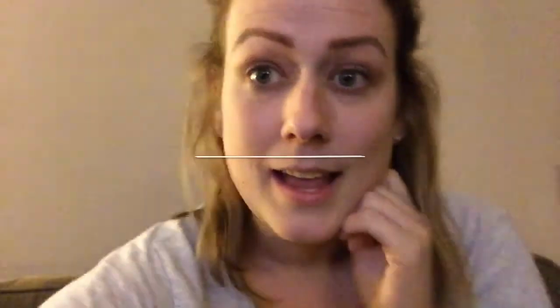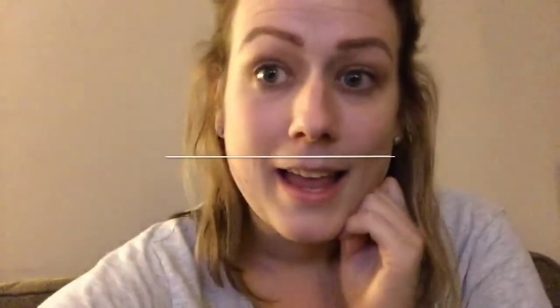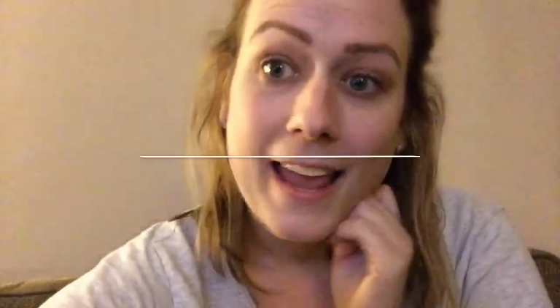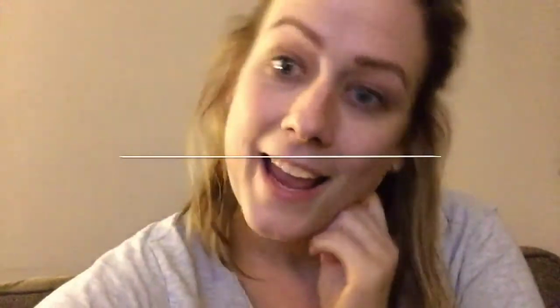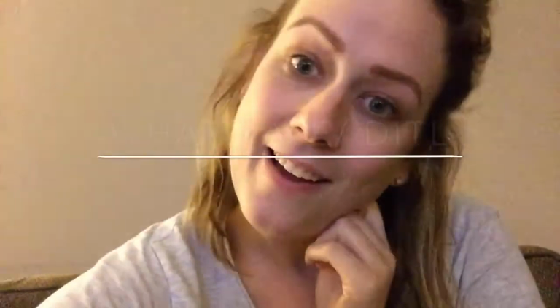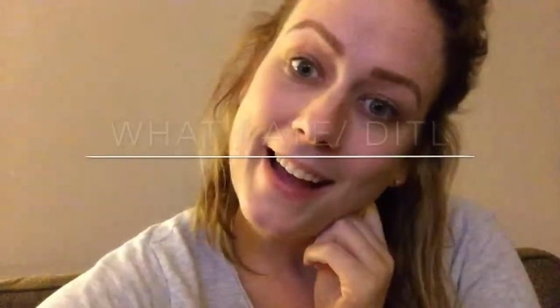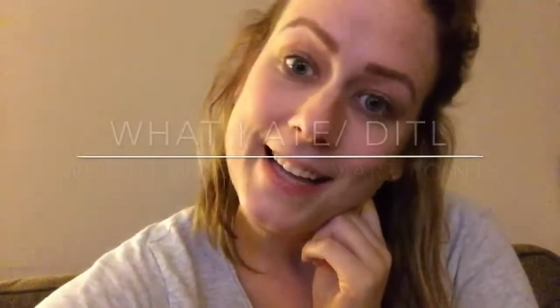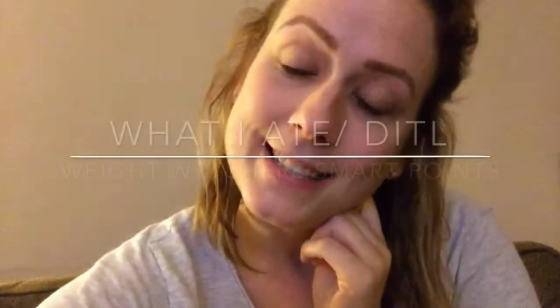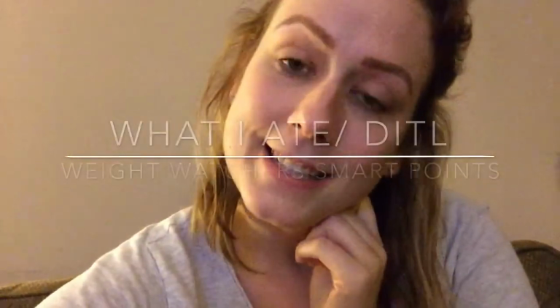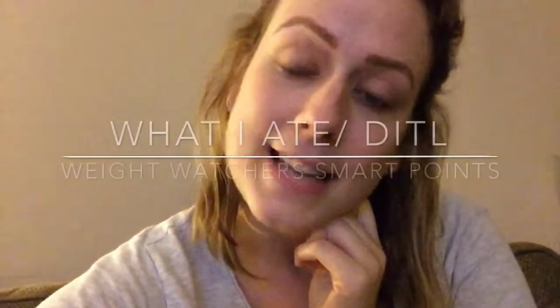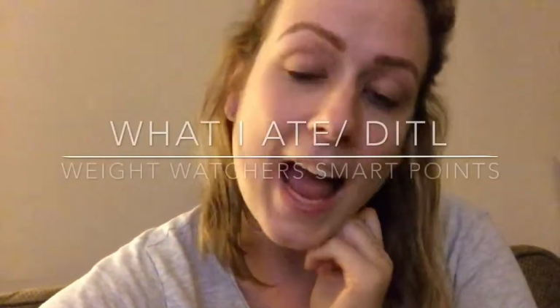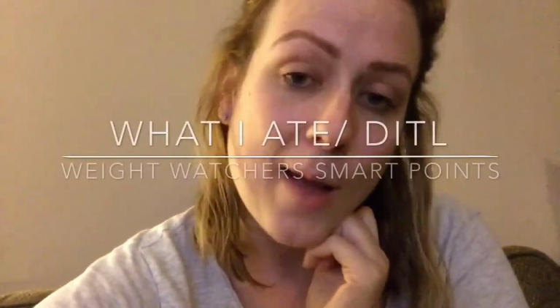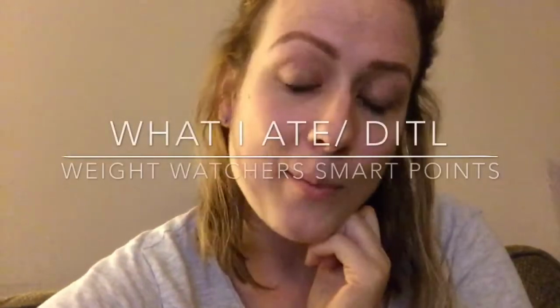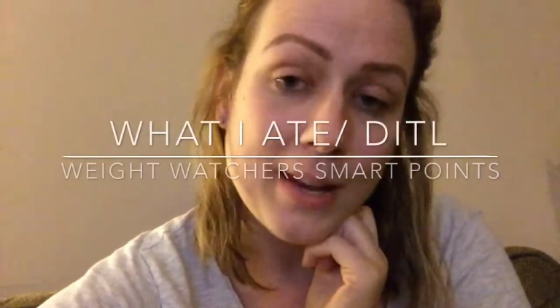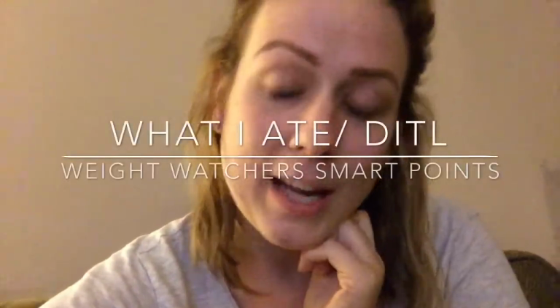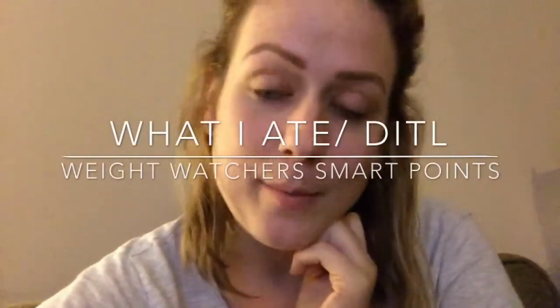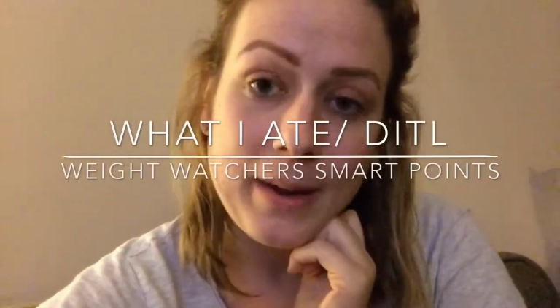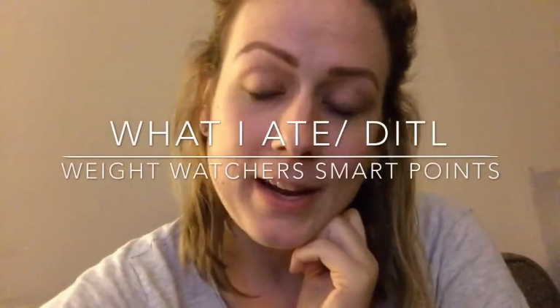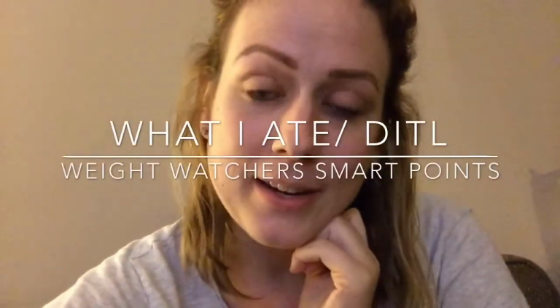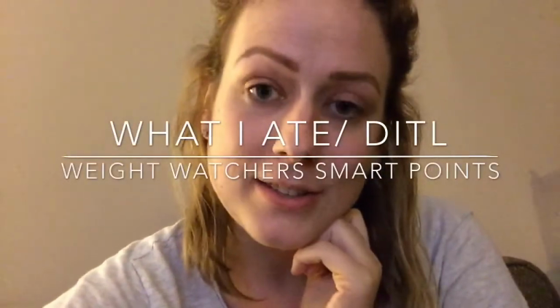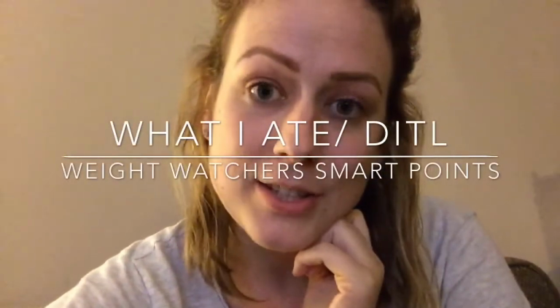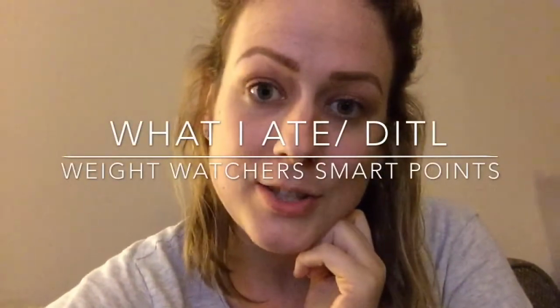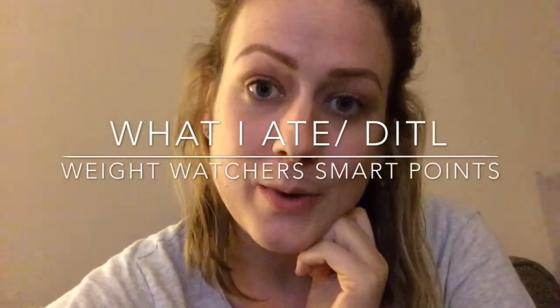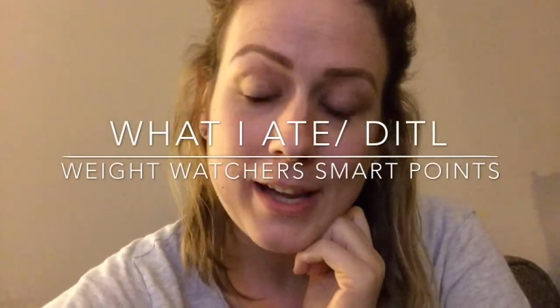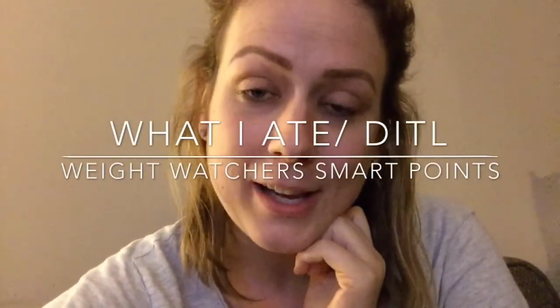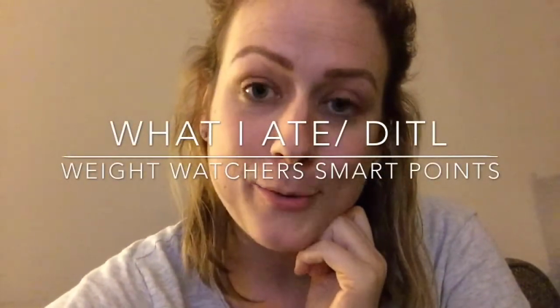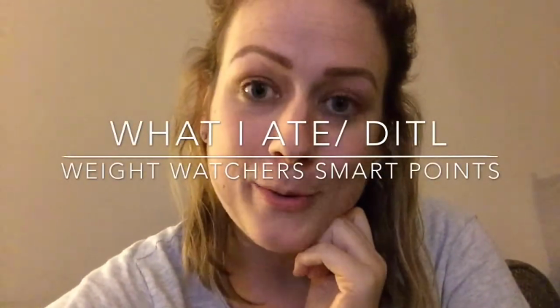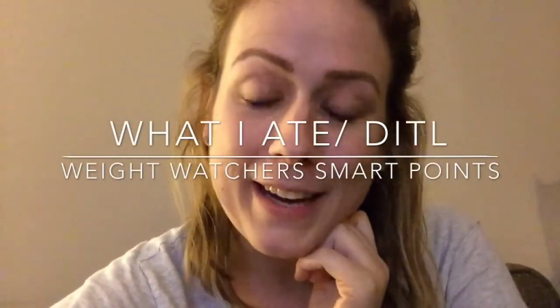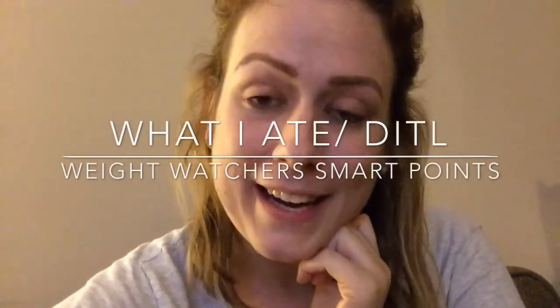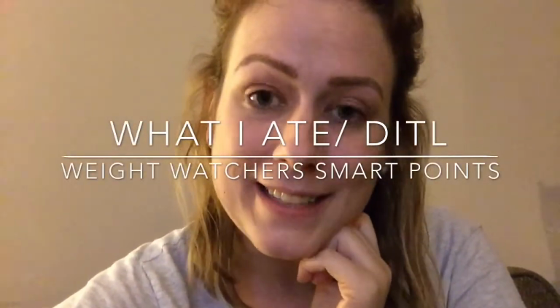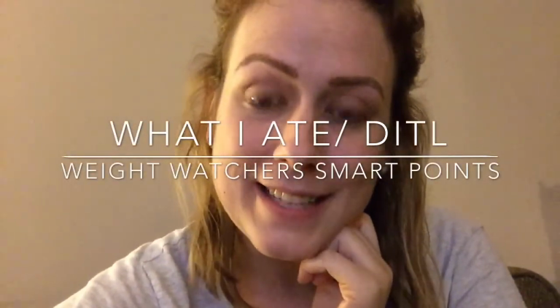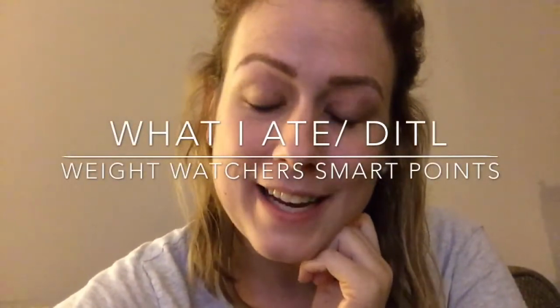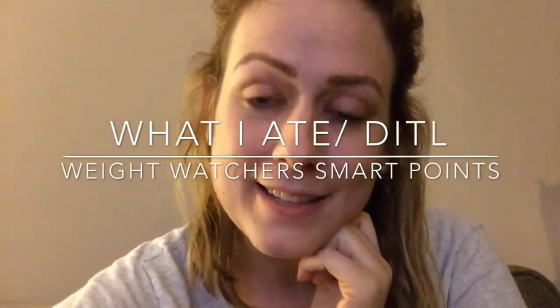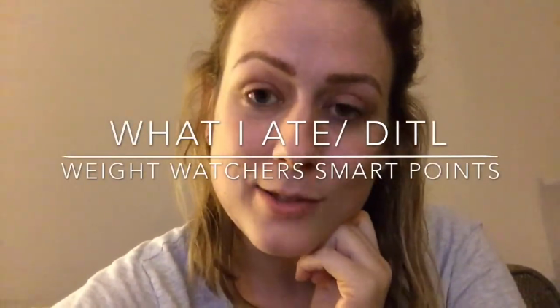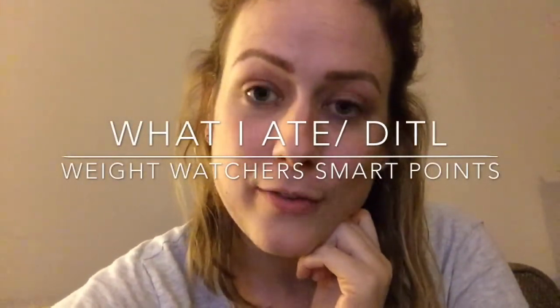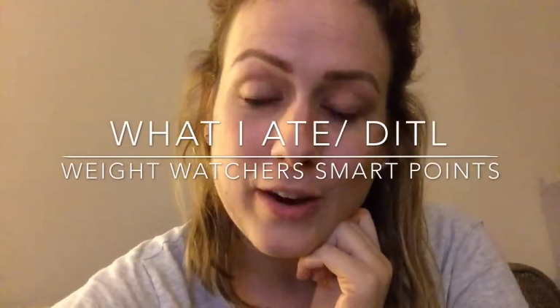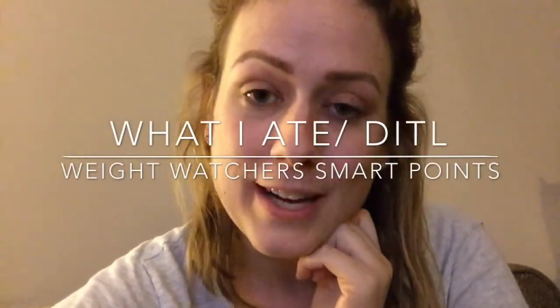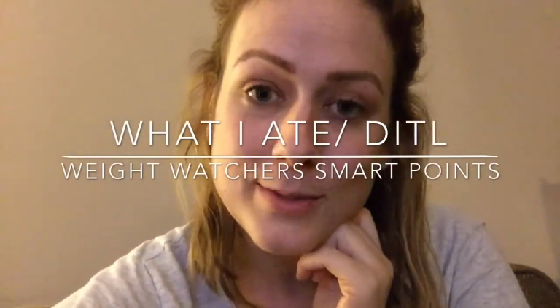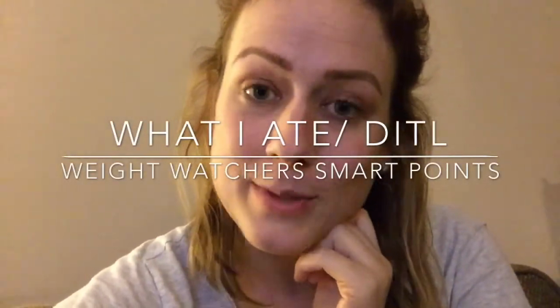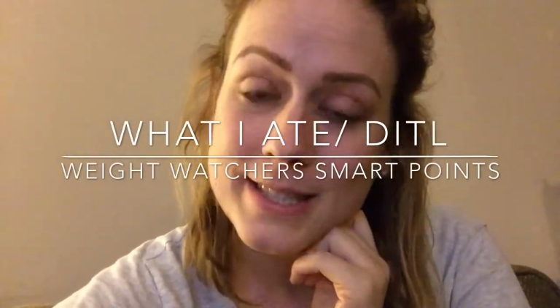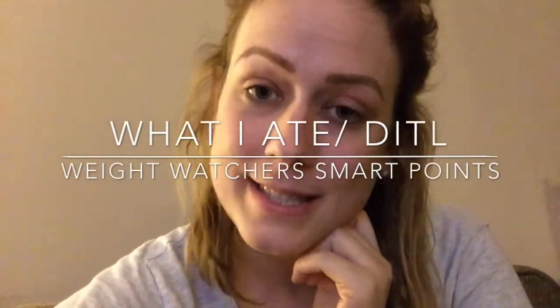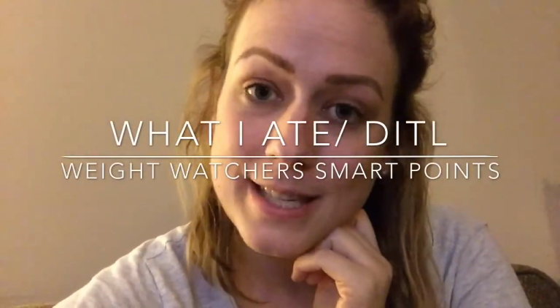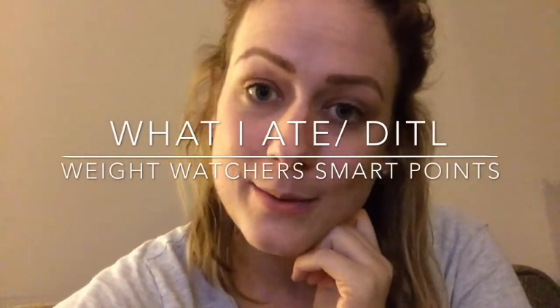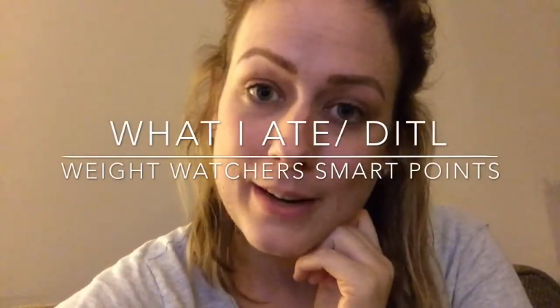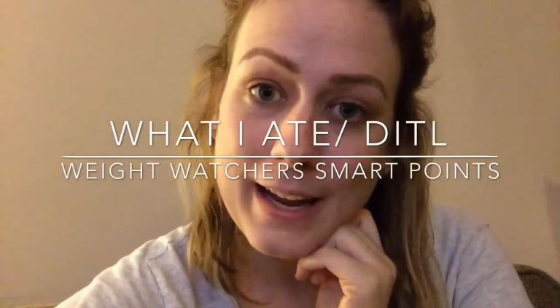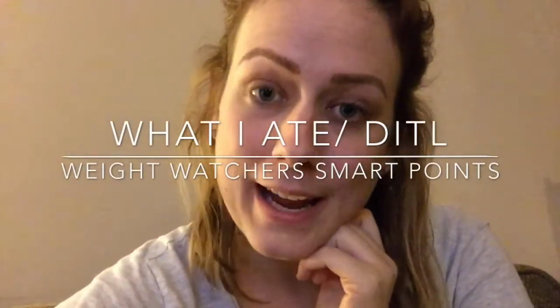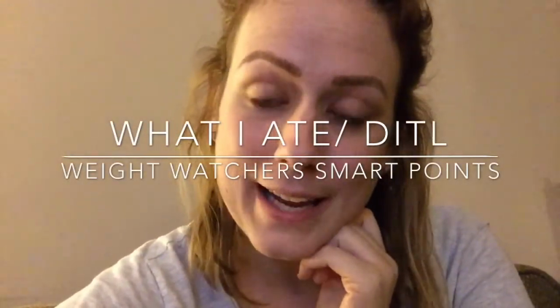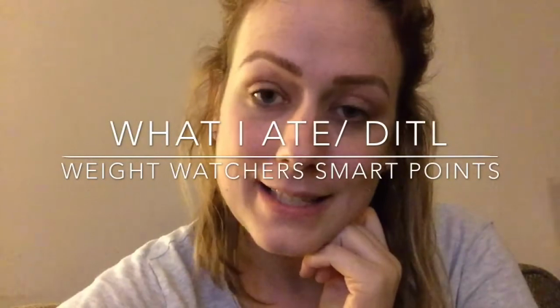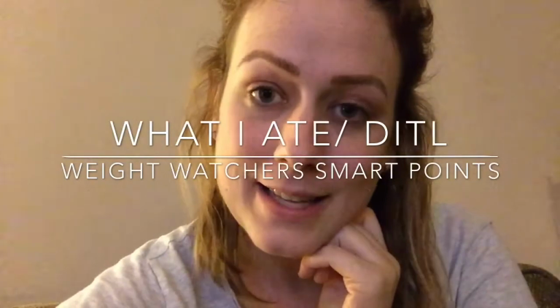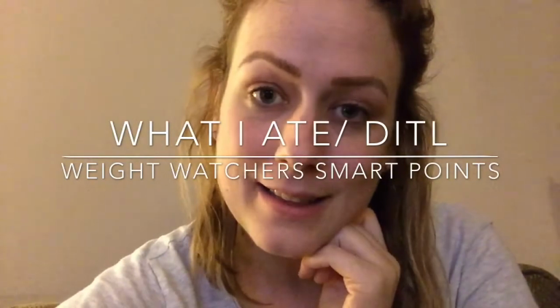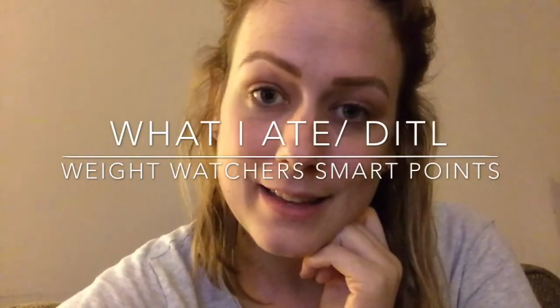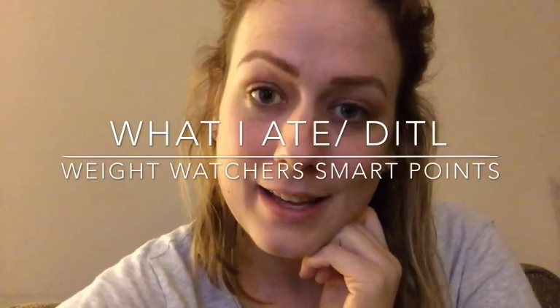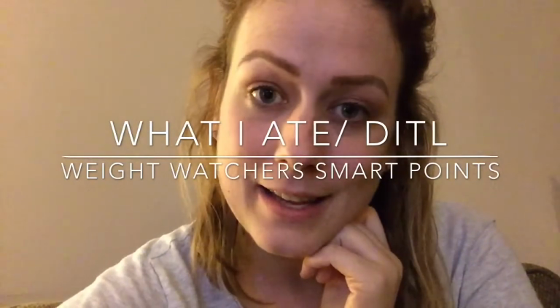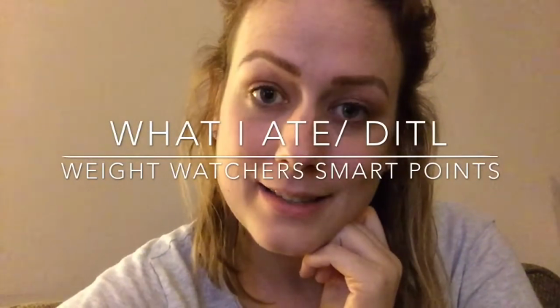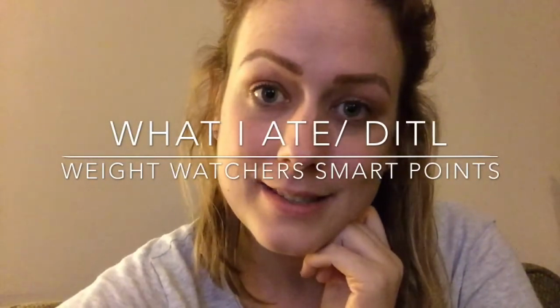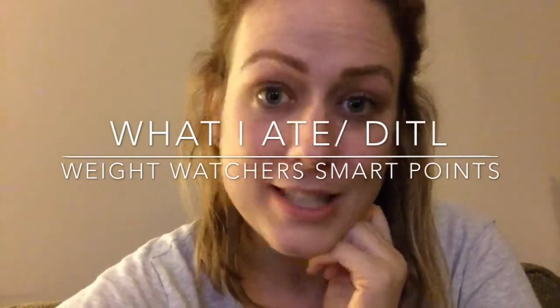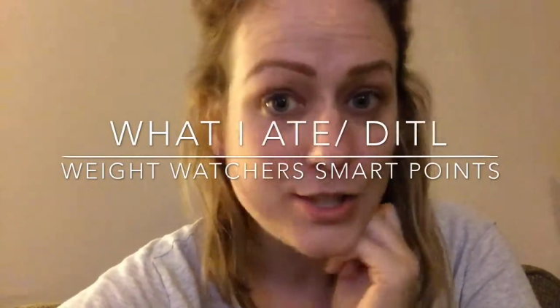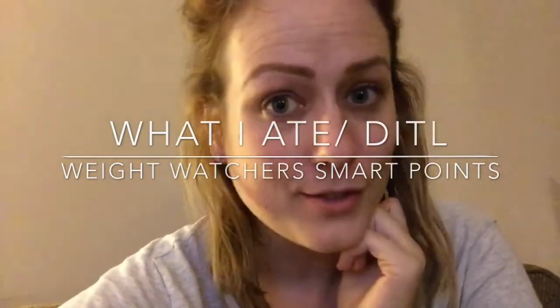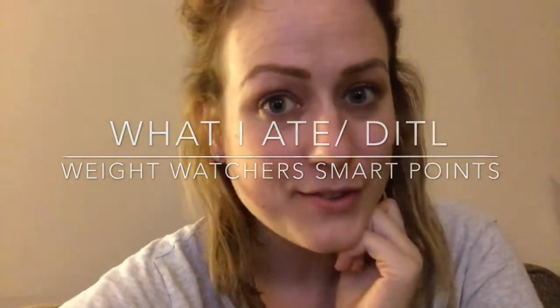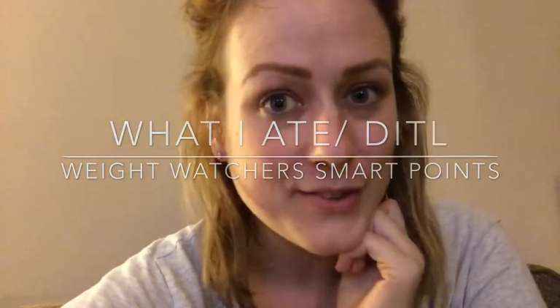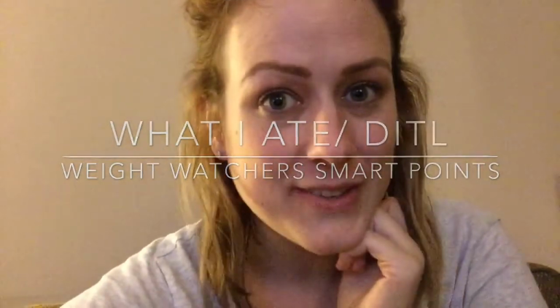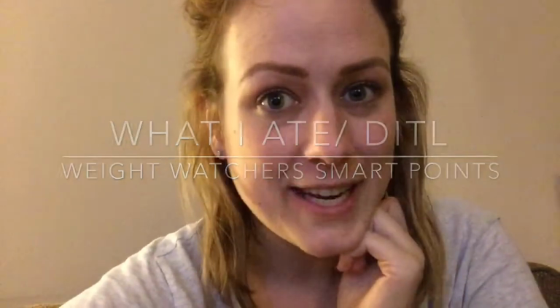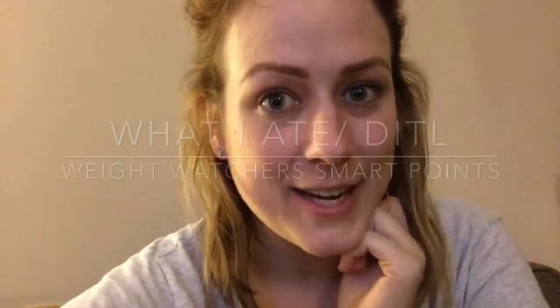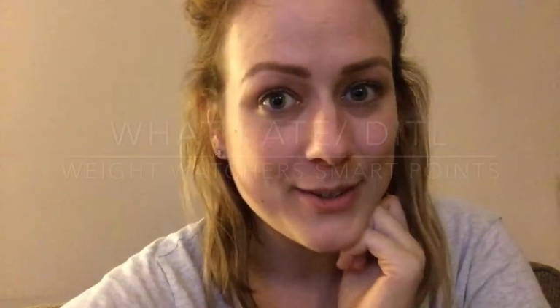Hey guys, it's Em and I'm here to do a What I Ate Today. So if you guys want to see what I ate, then stay tuned for the video.